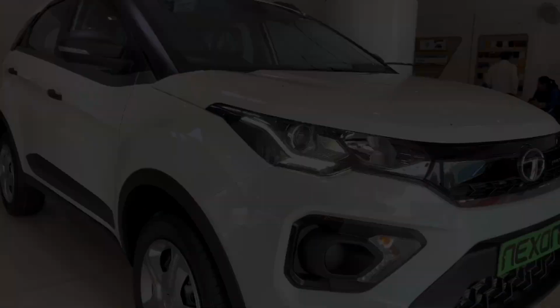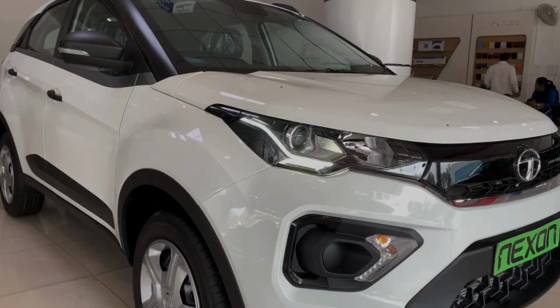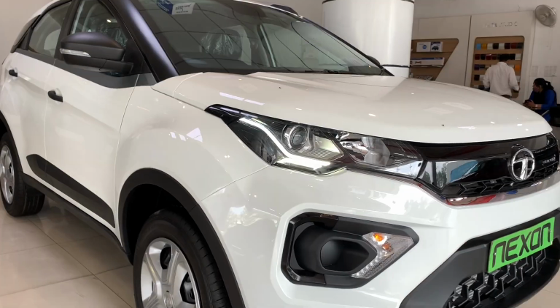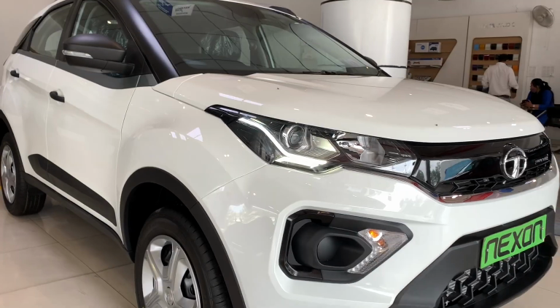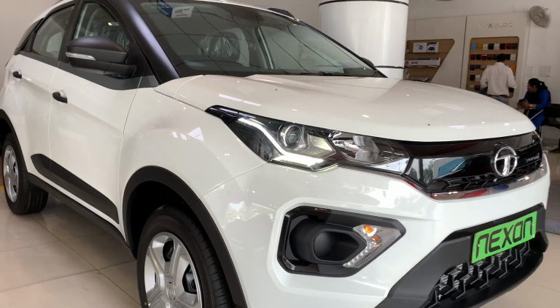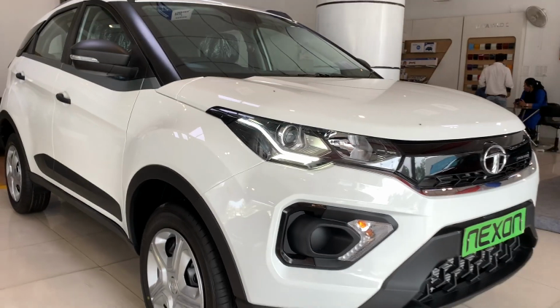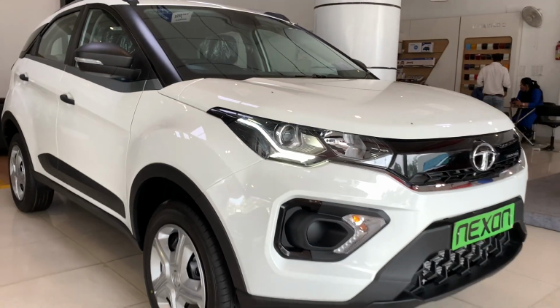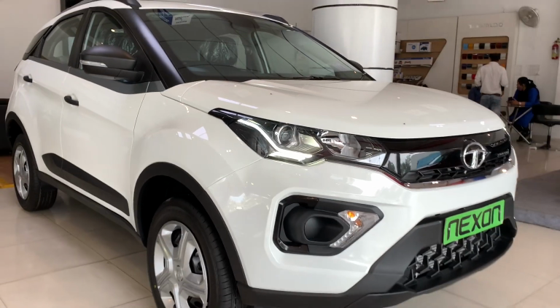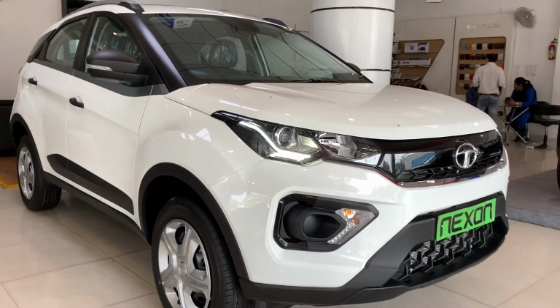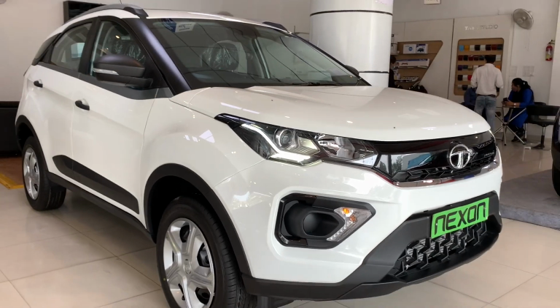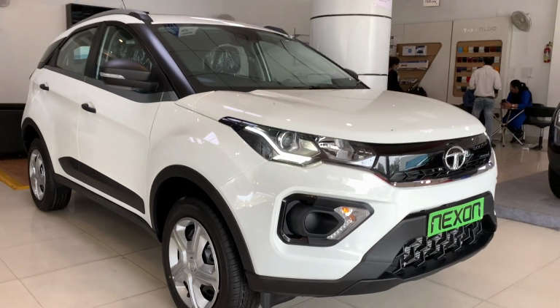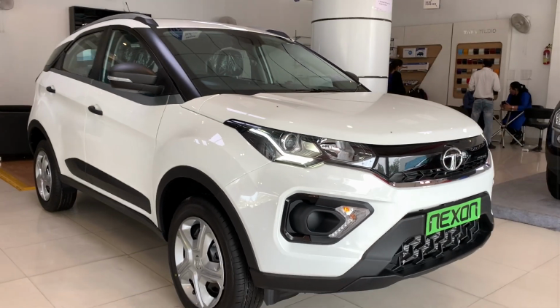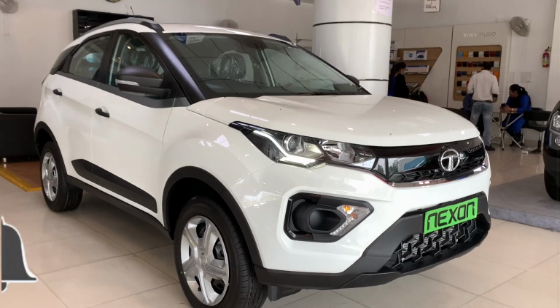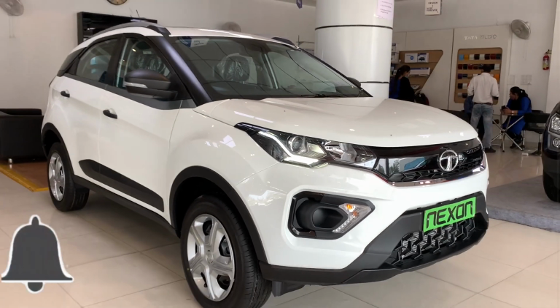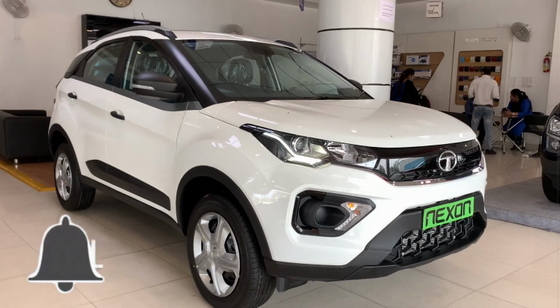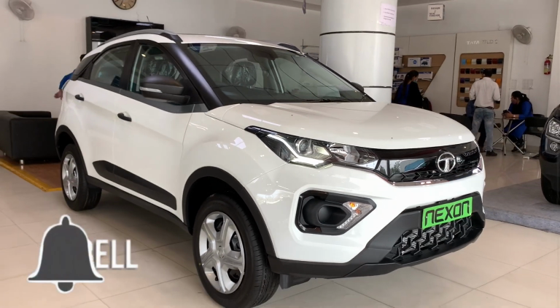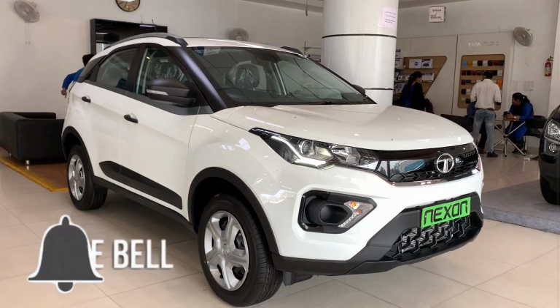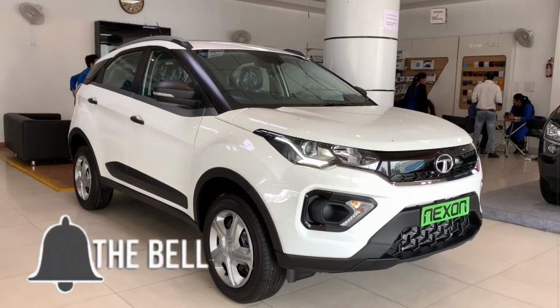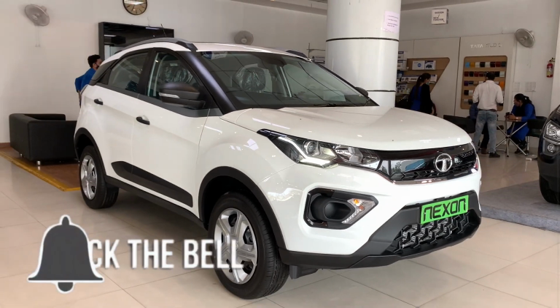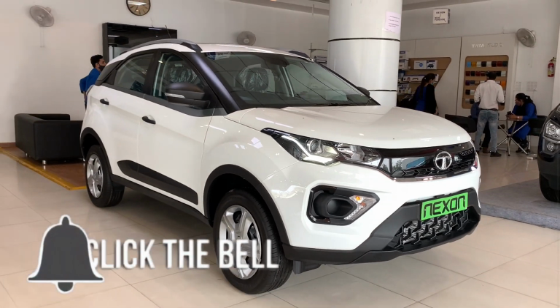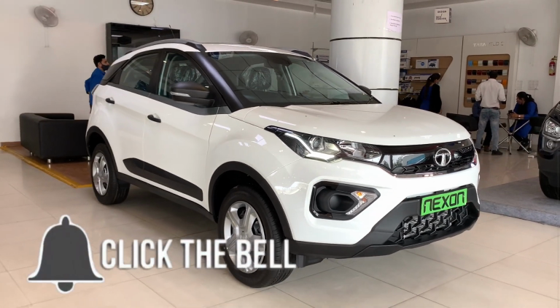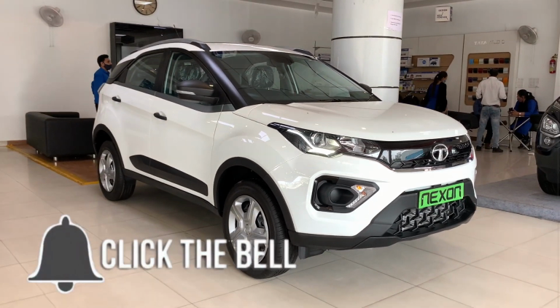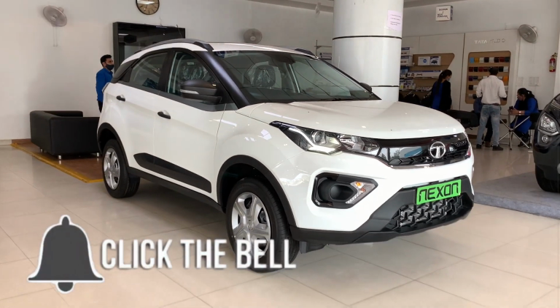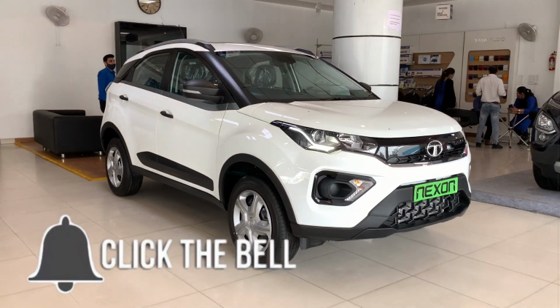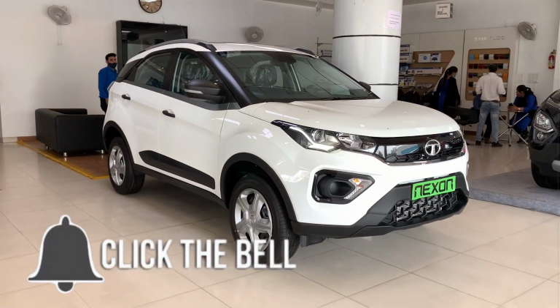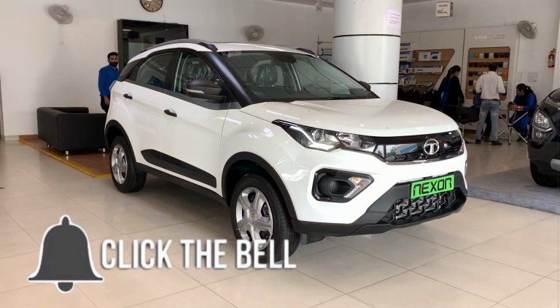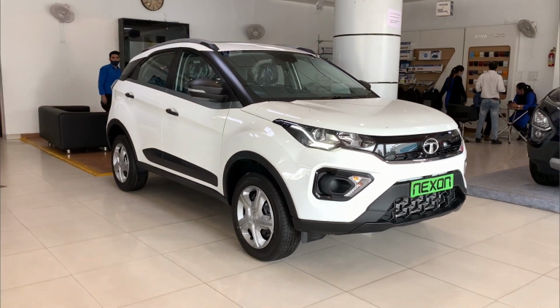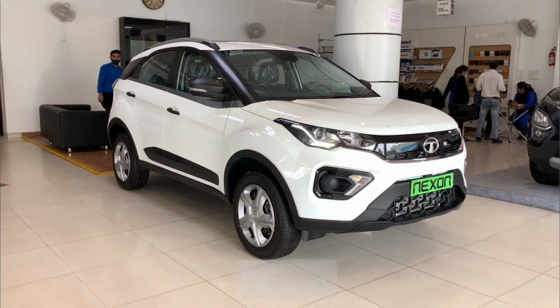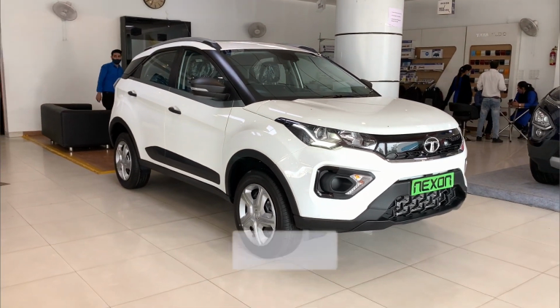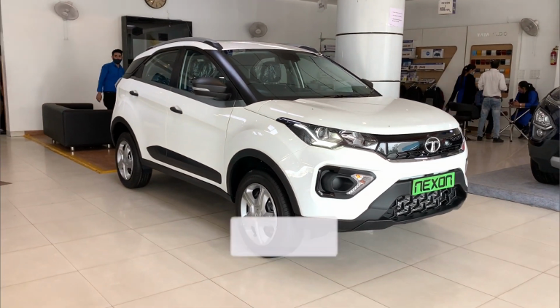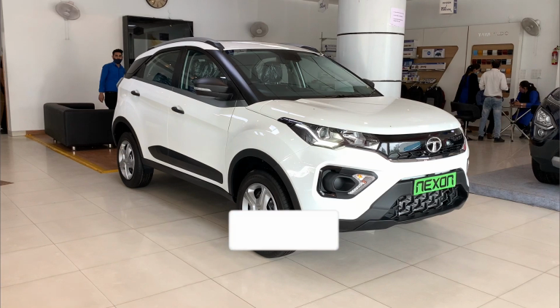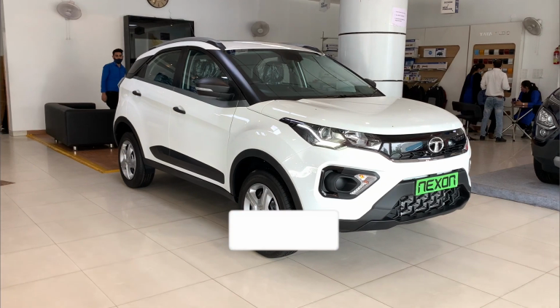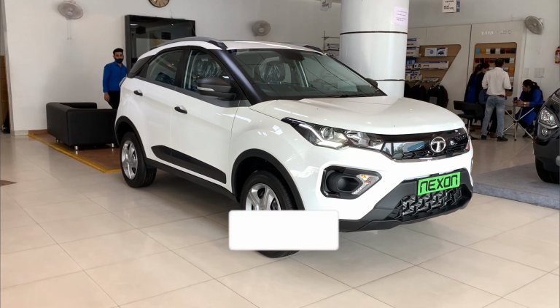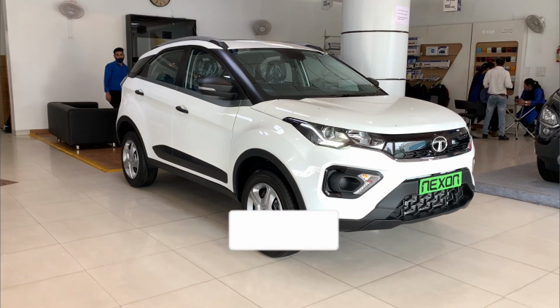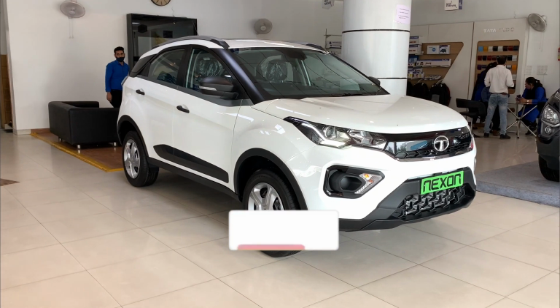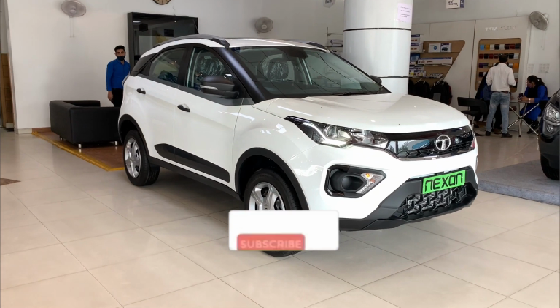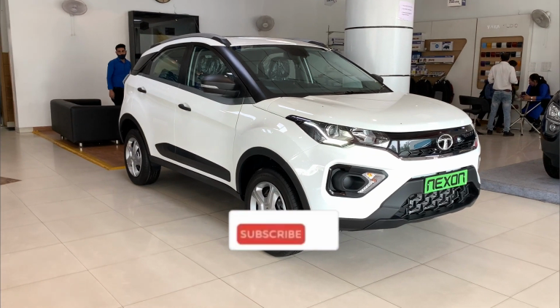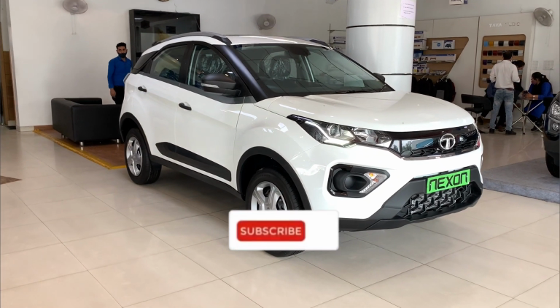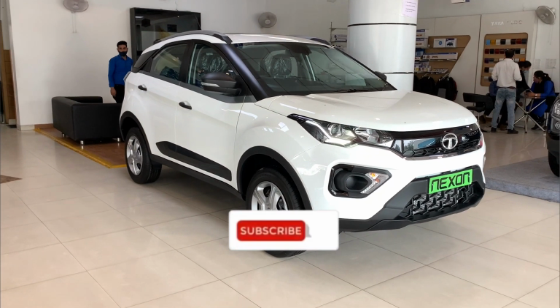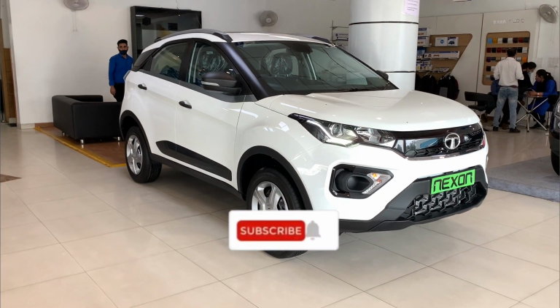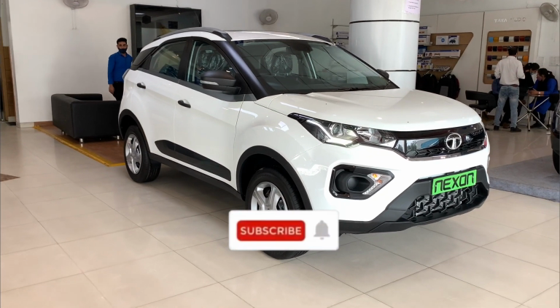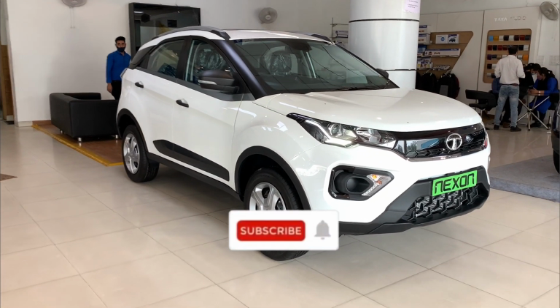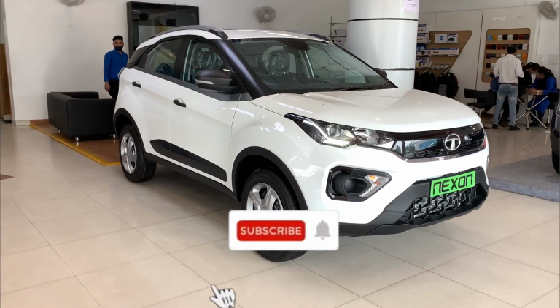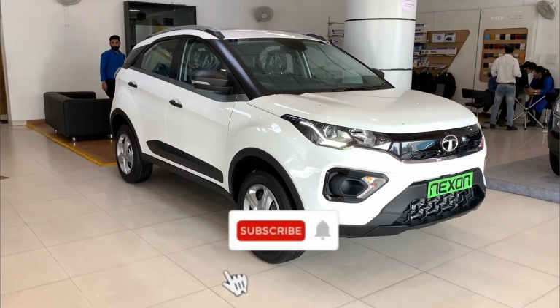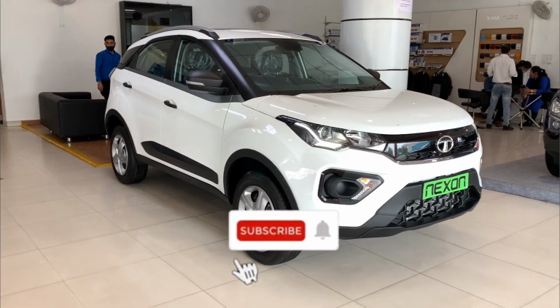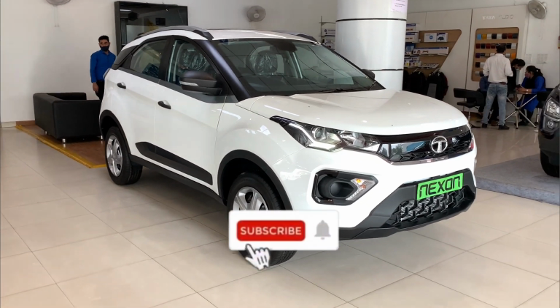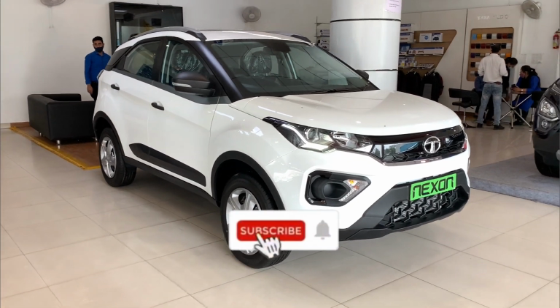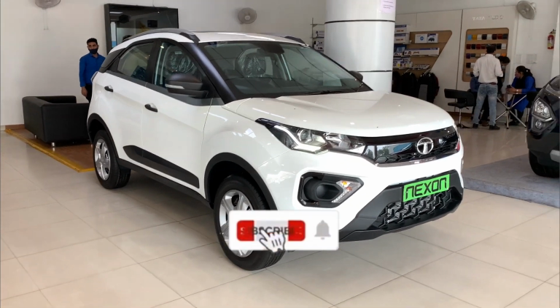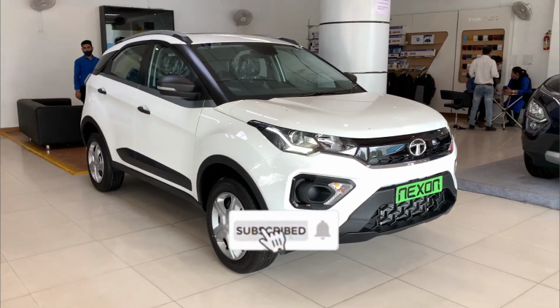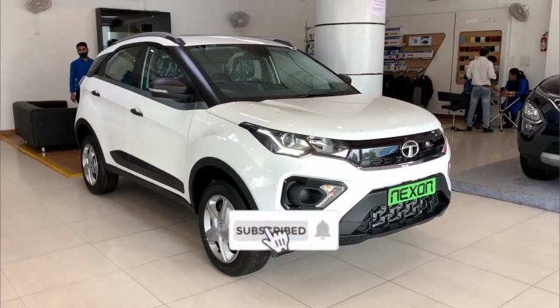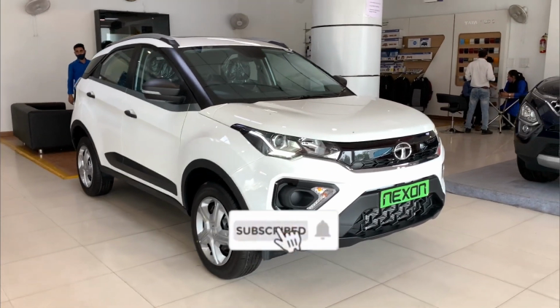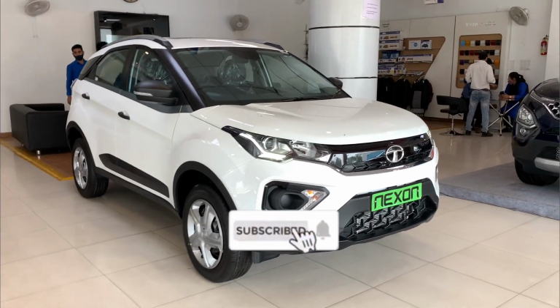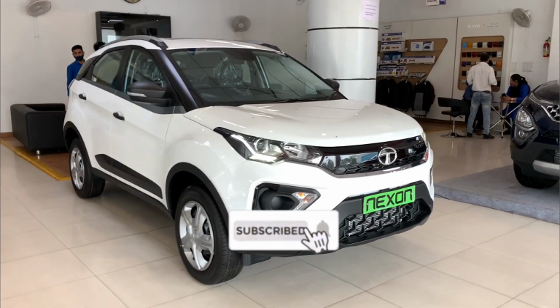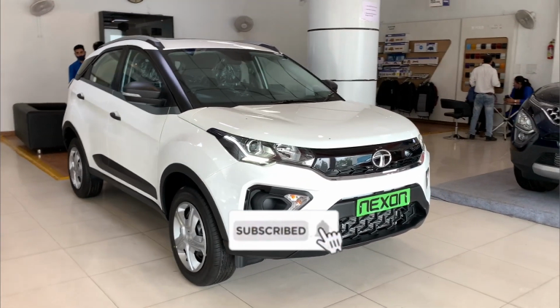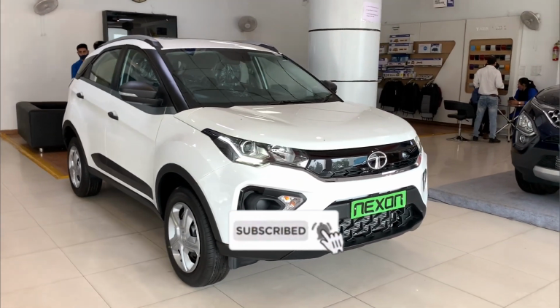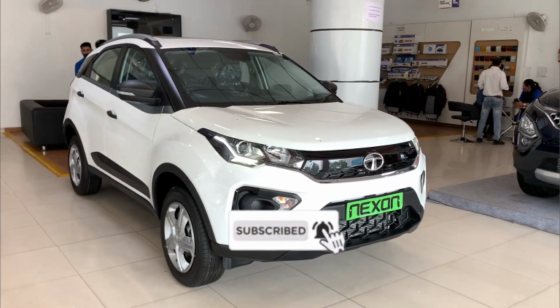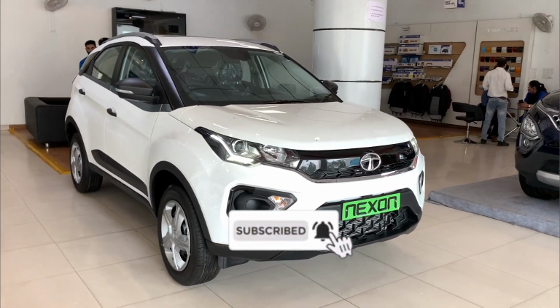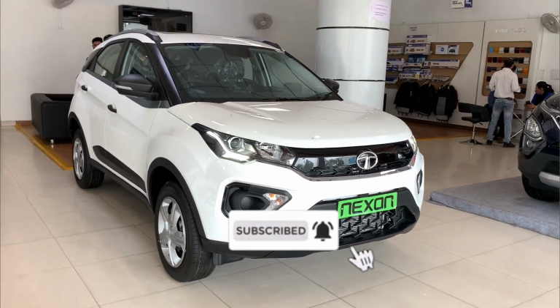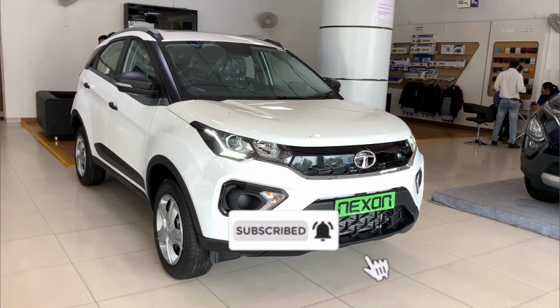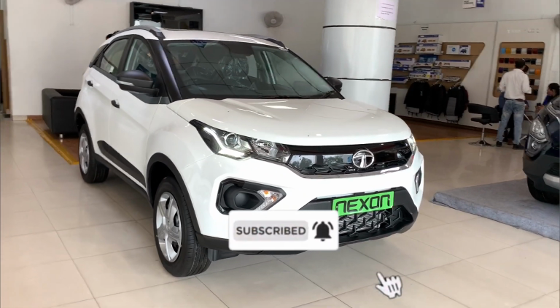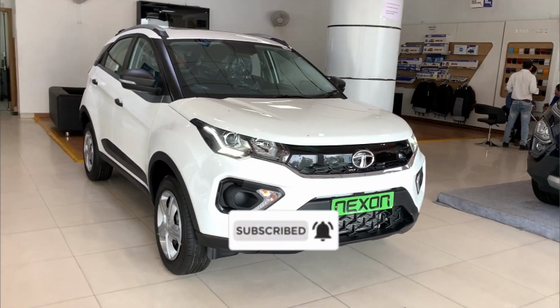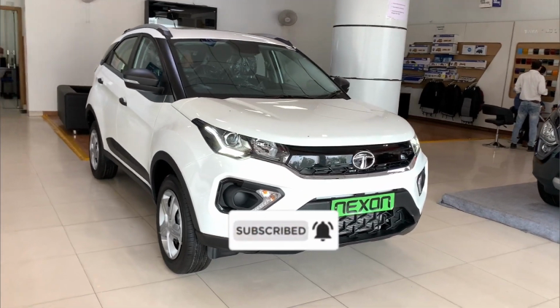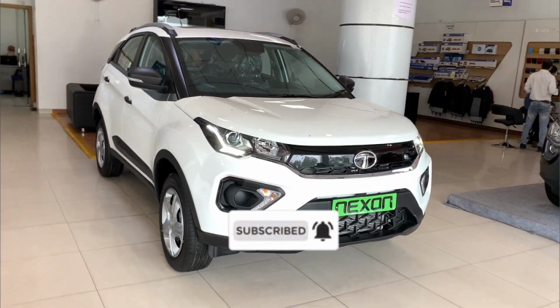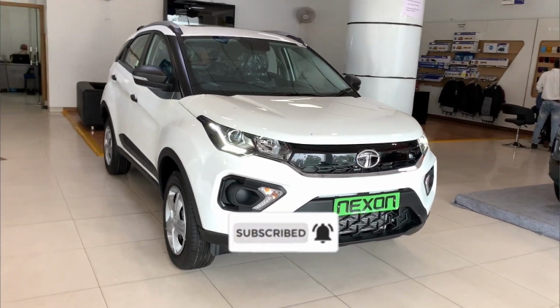So this was the Tata Nexon XMS. If you liked this video, please subscribe. Thank you for watching, and have a good day.